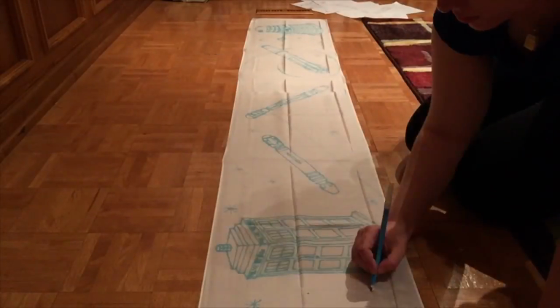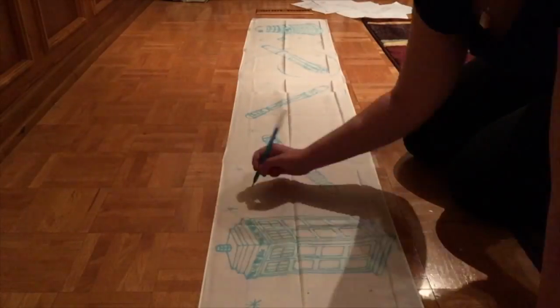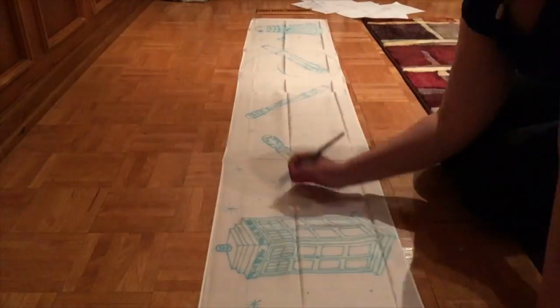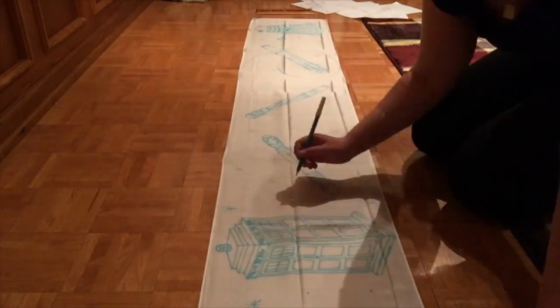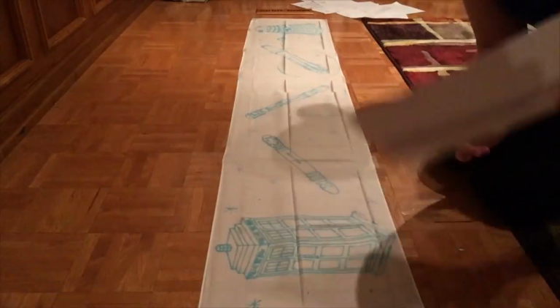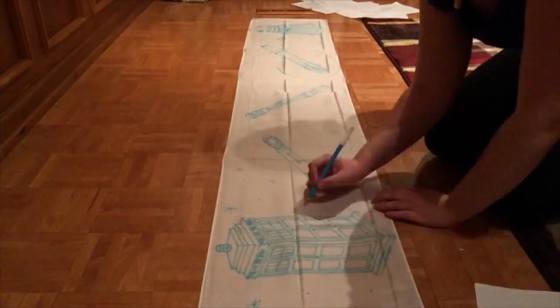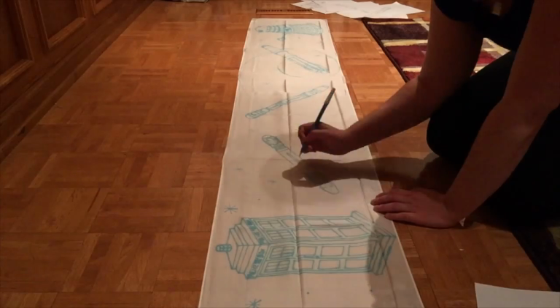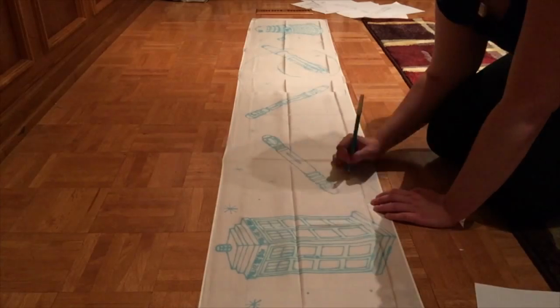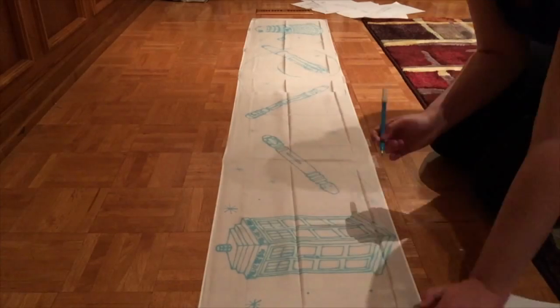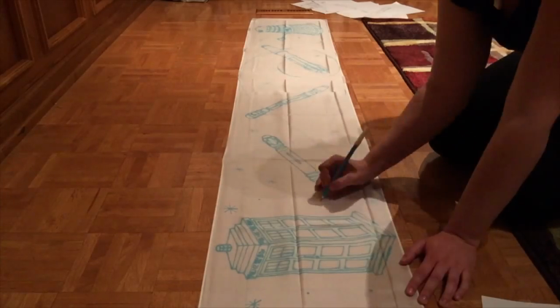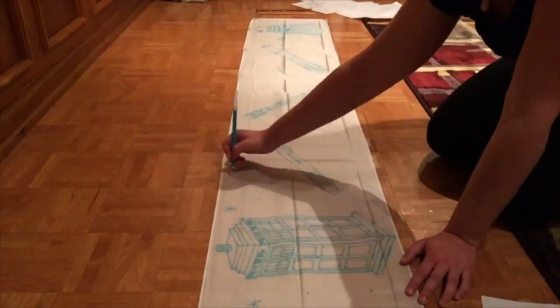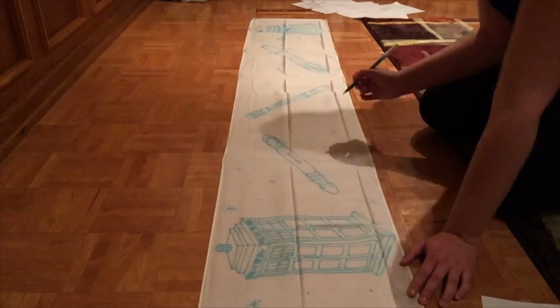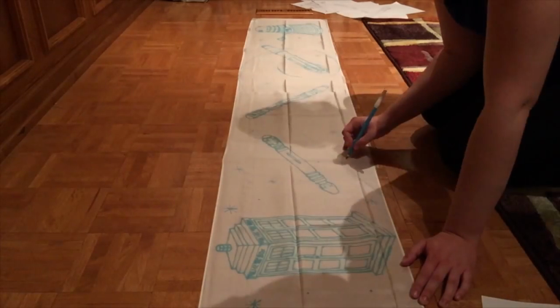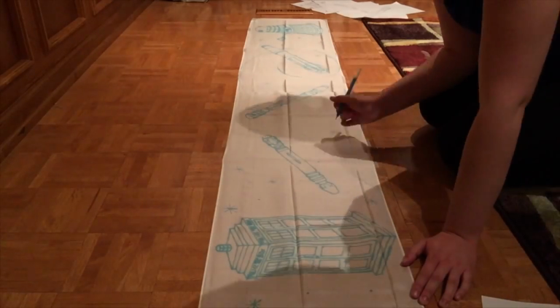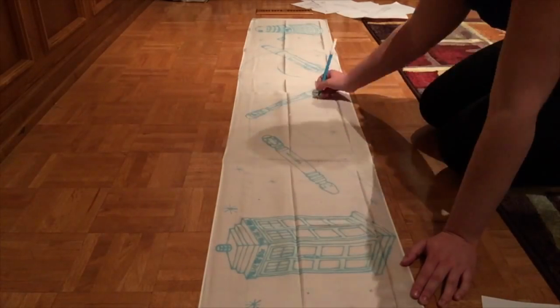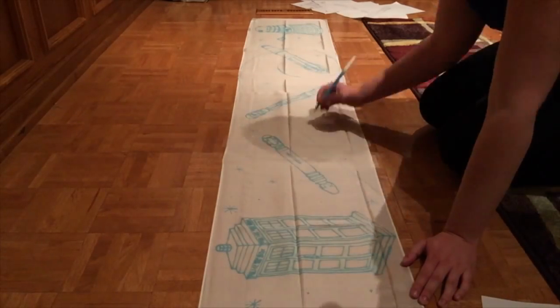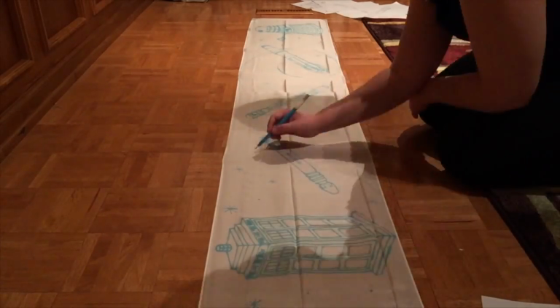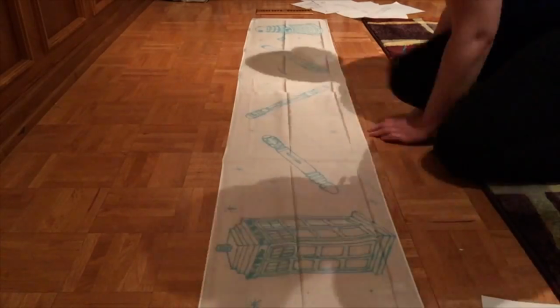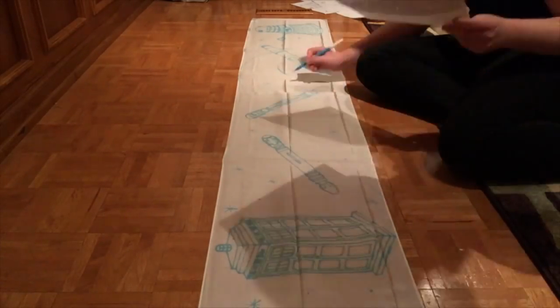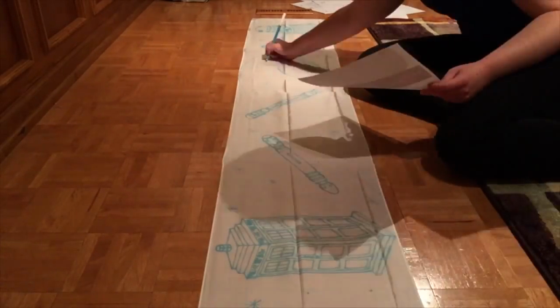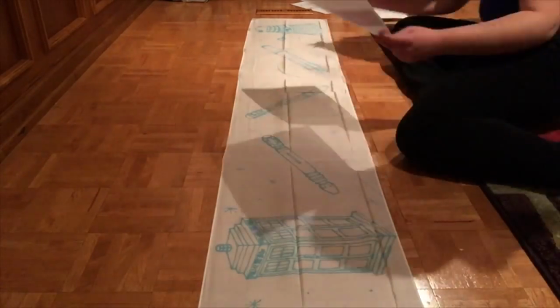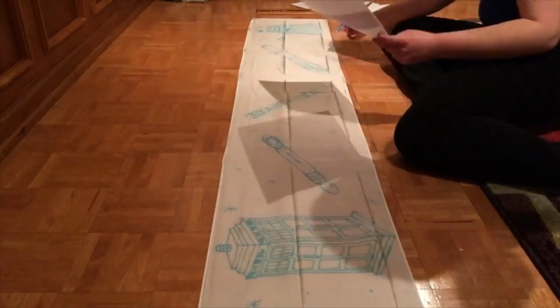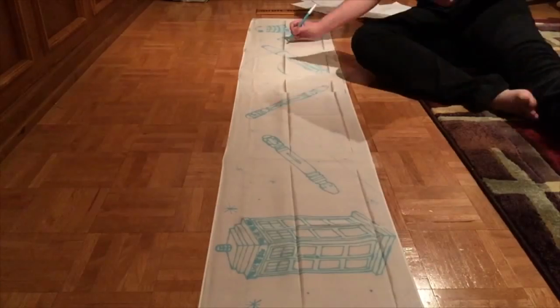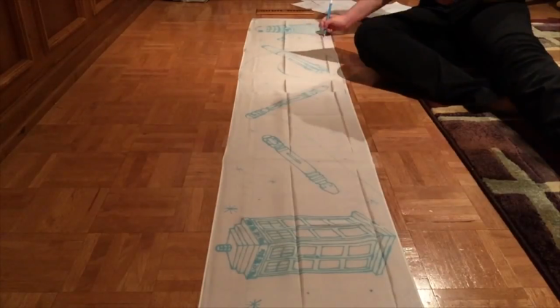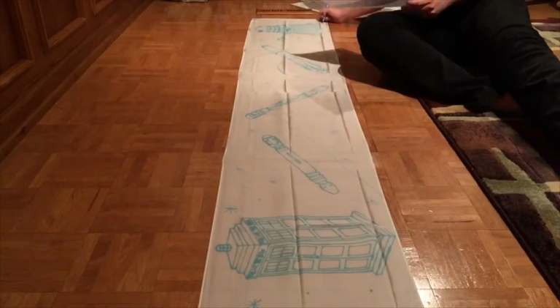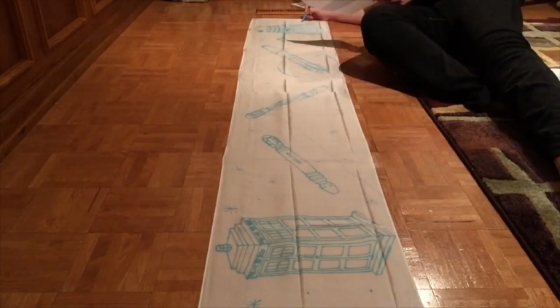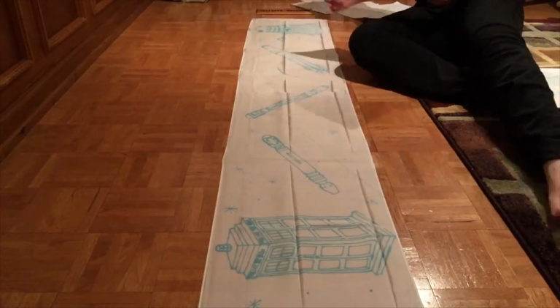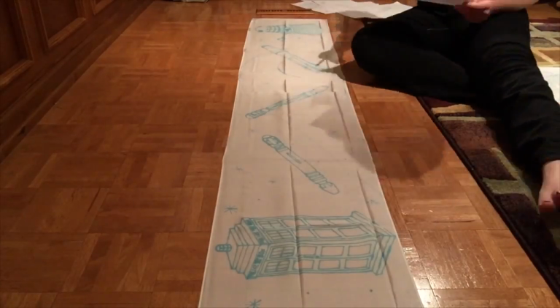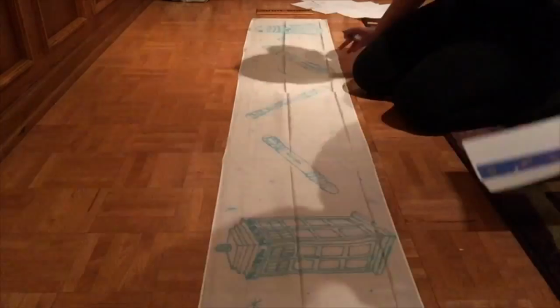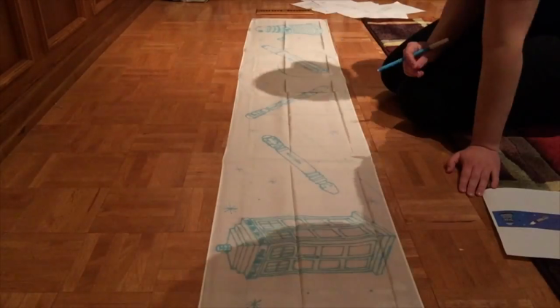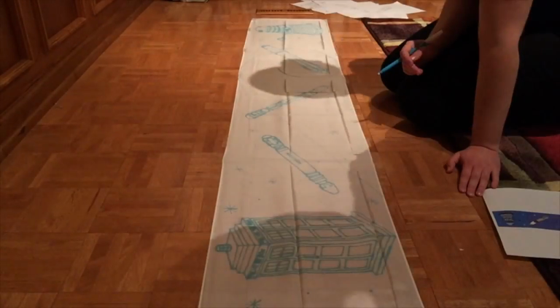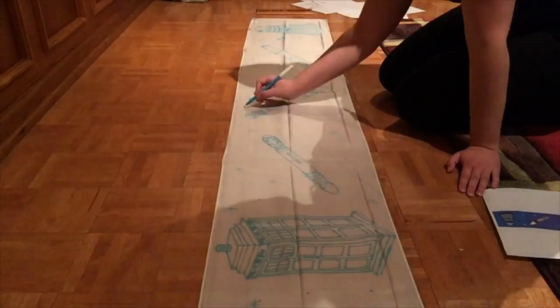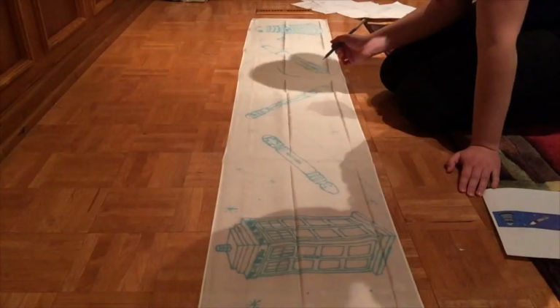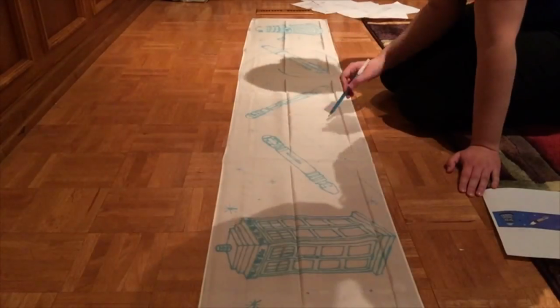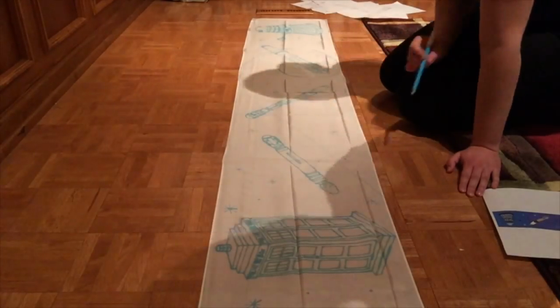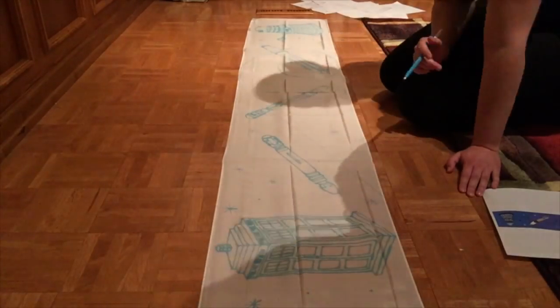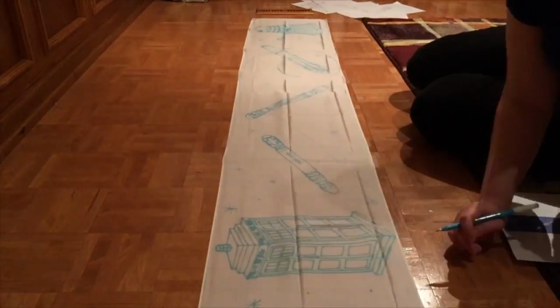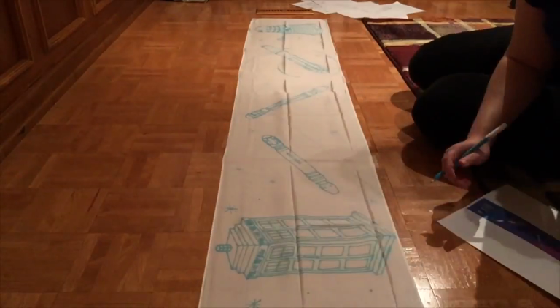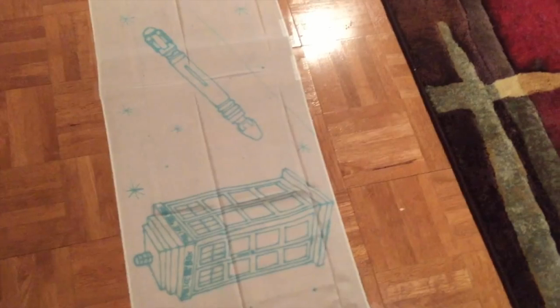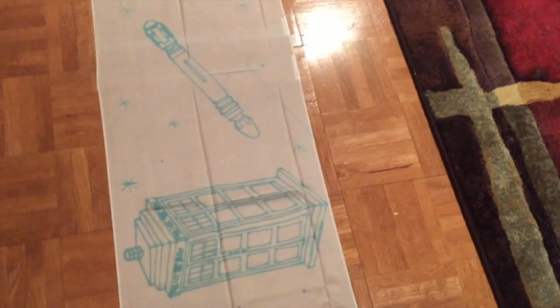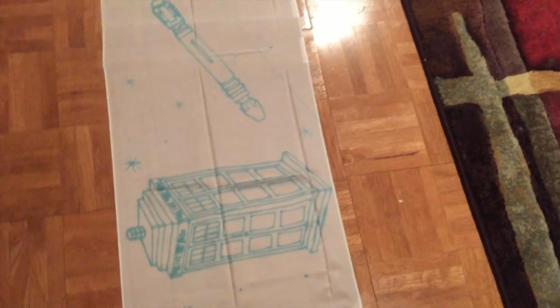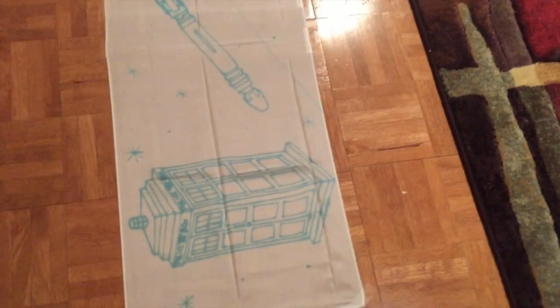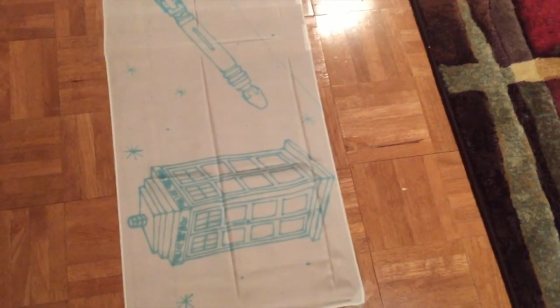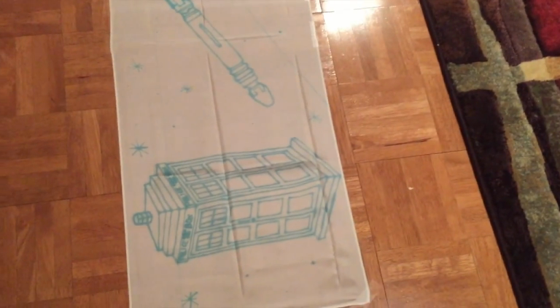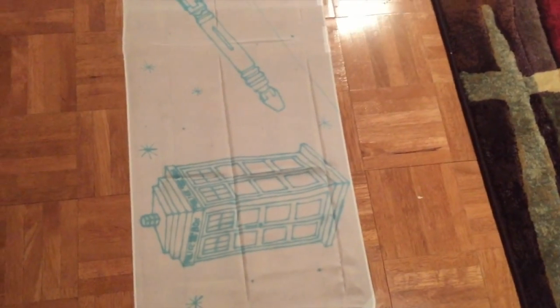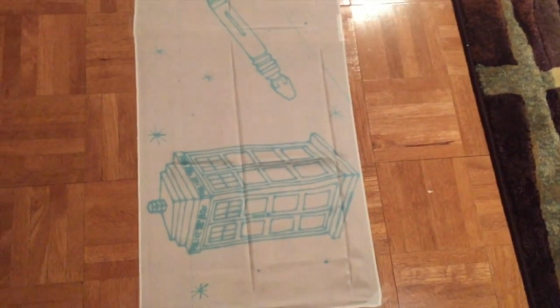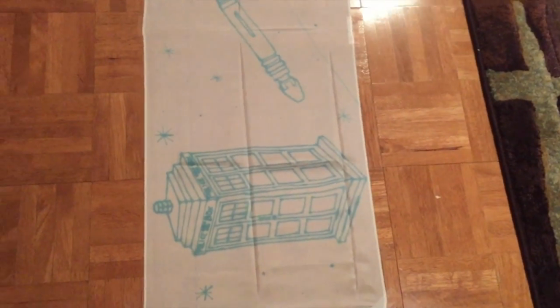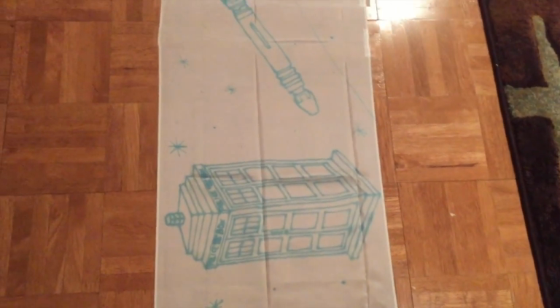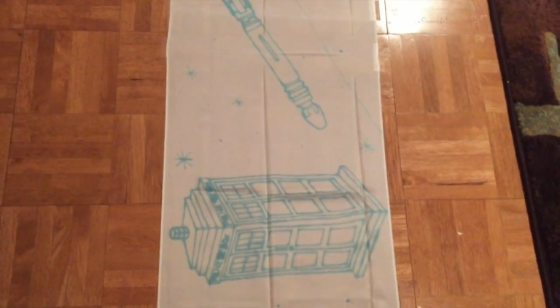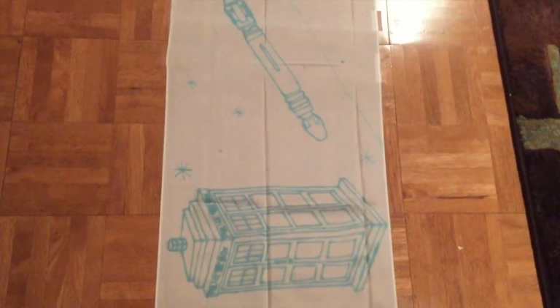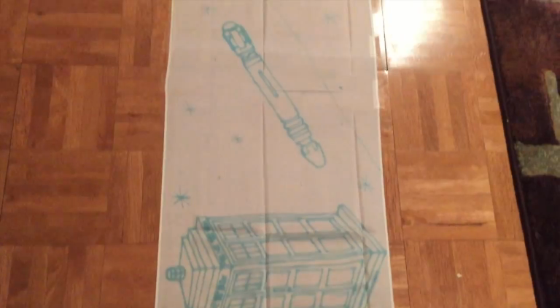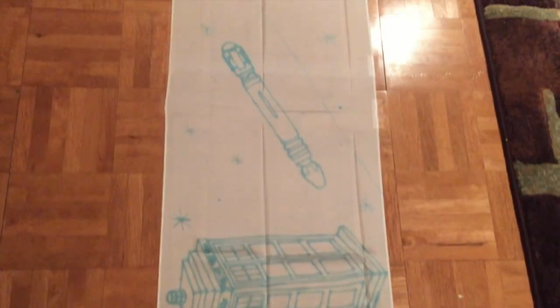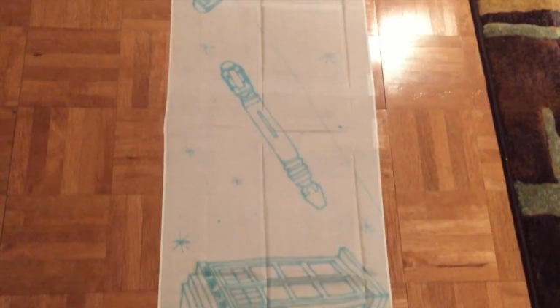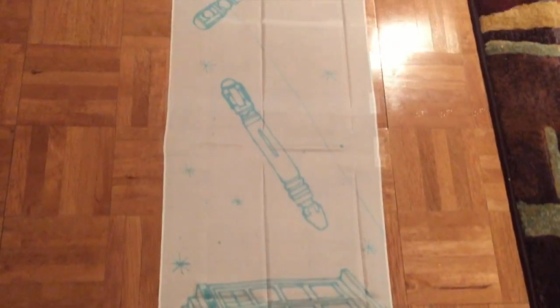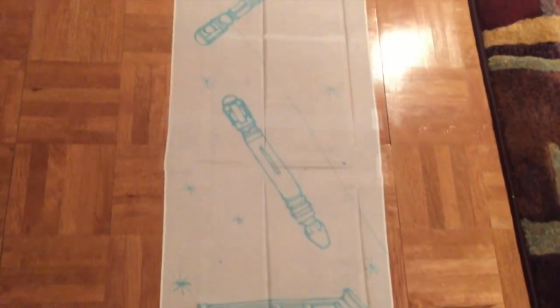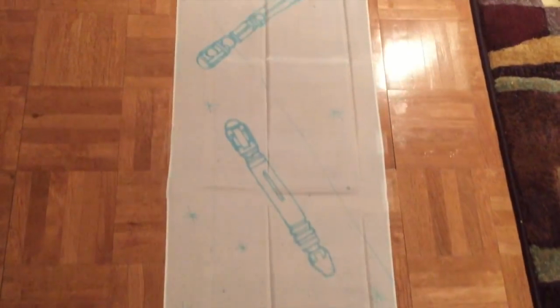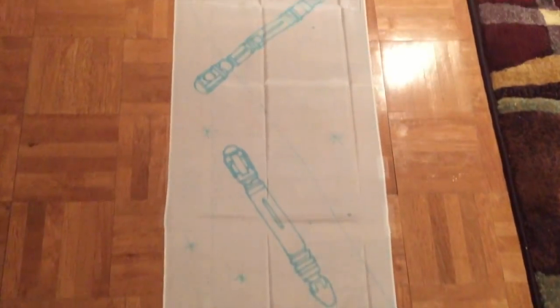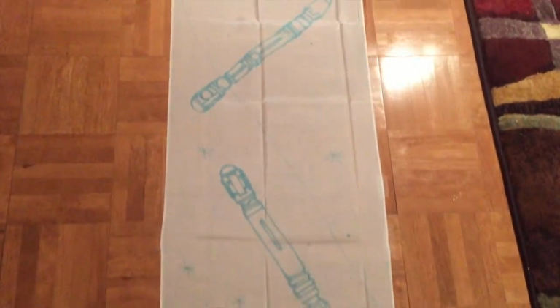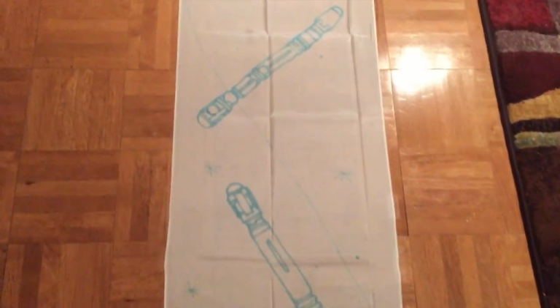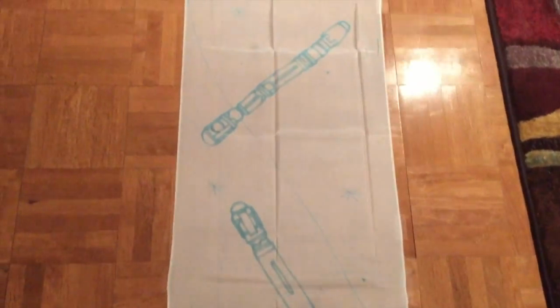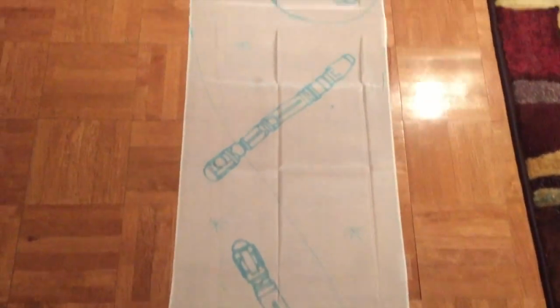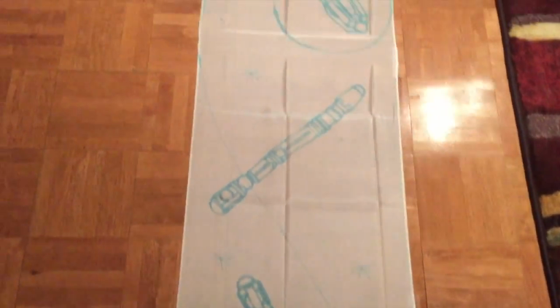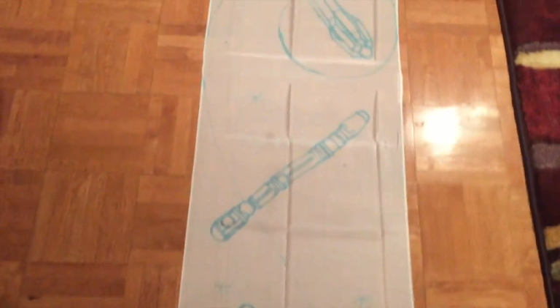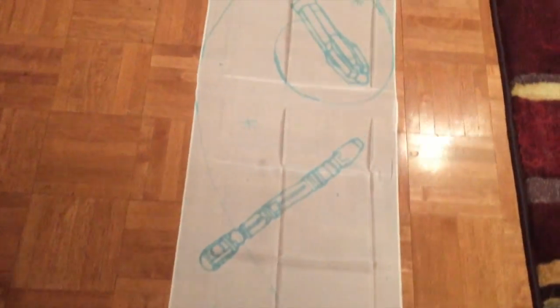This is the sketch I did with the water erasable fabric marker, which is fun, and there's the sketch.